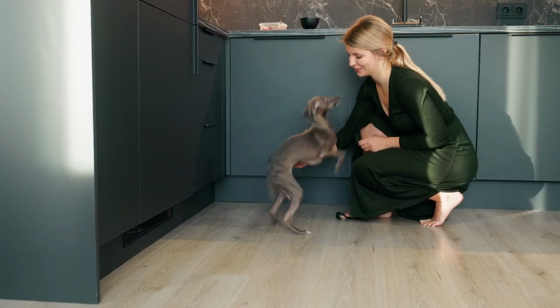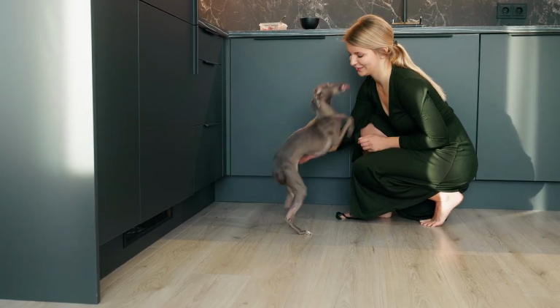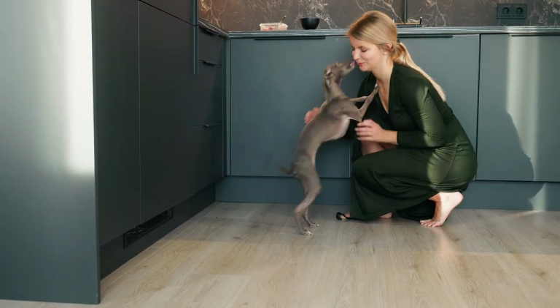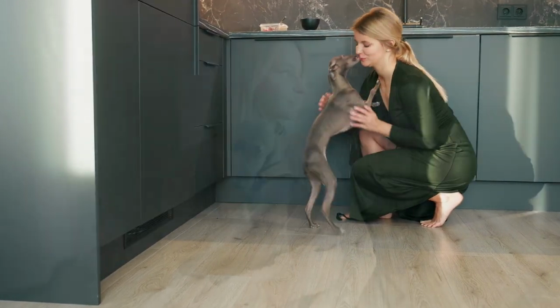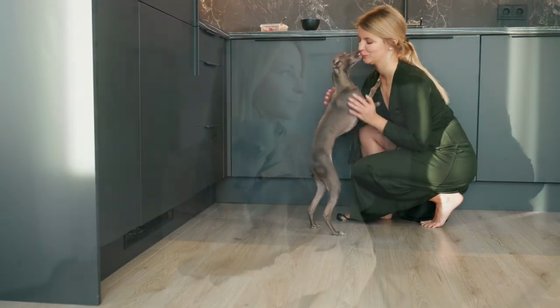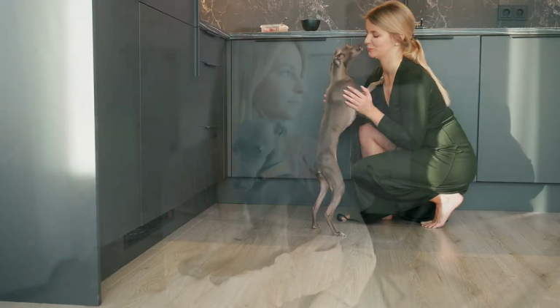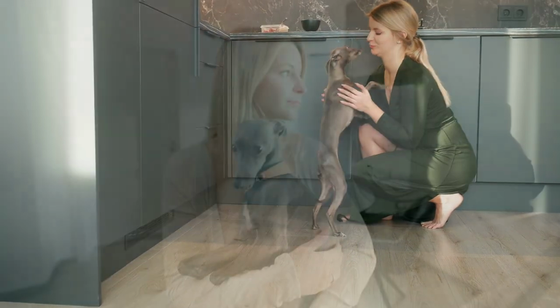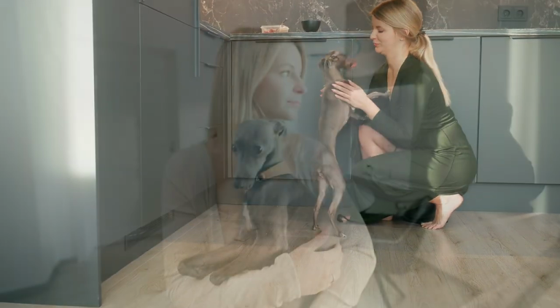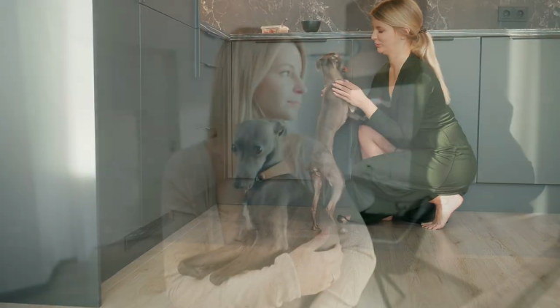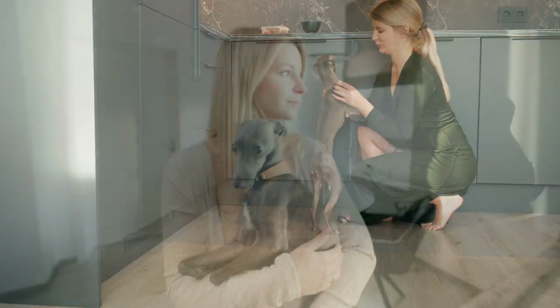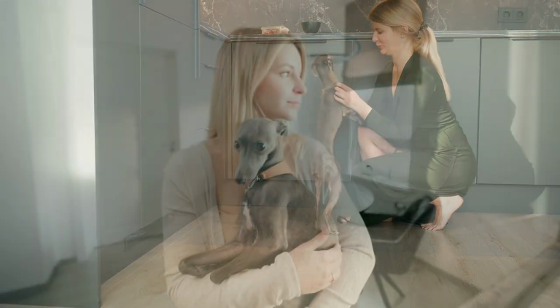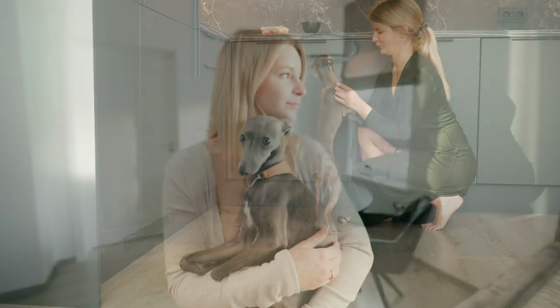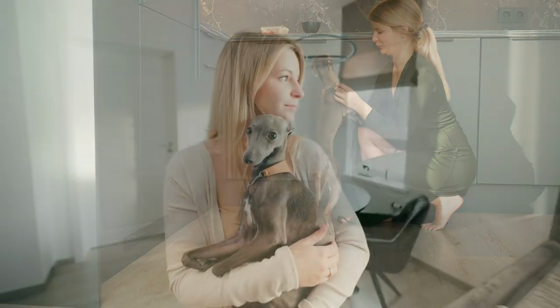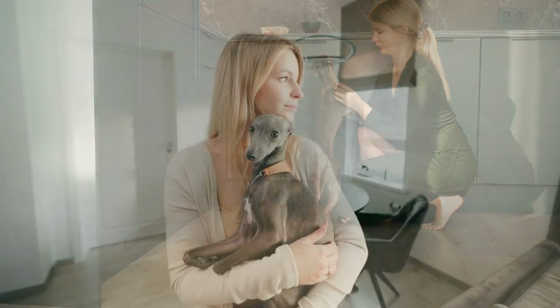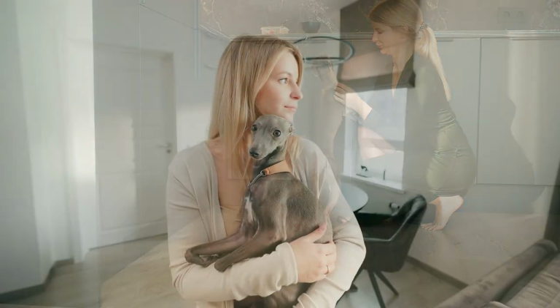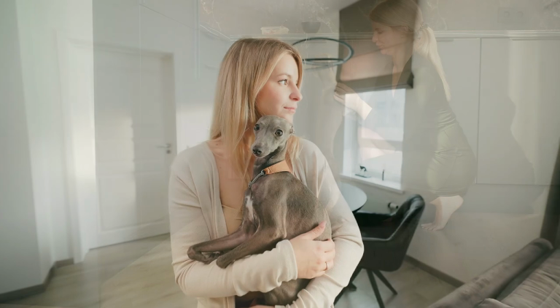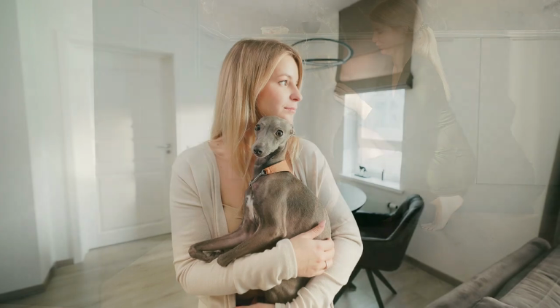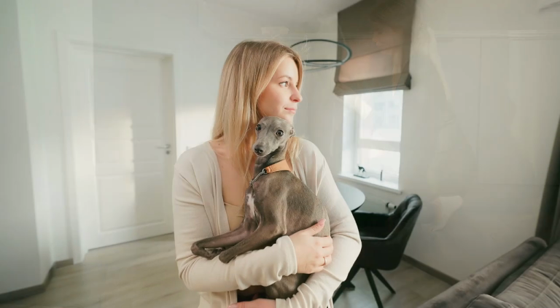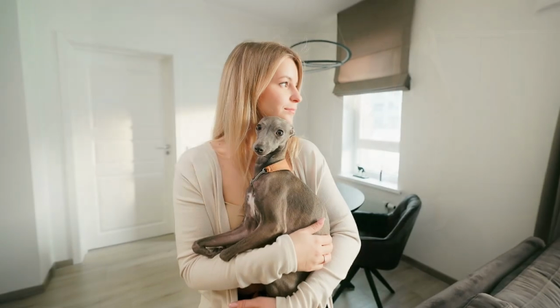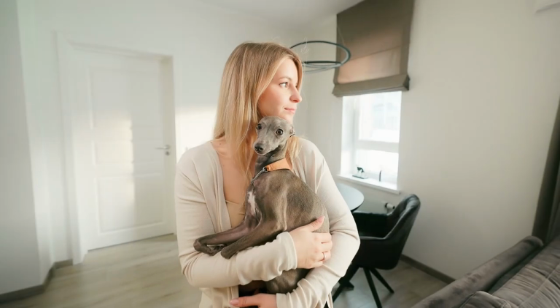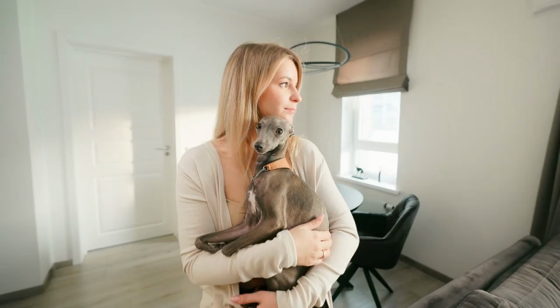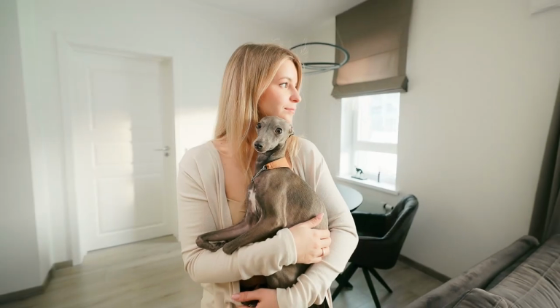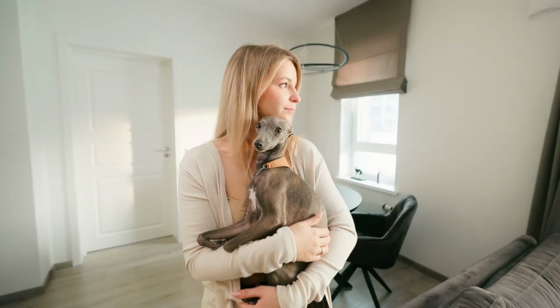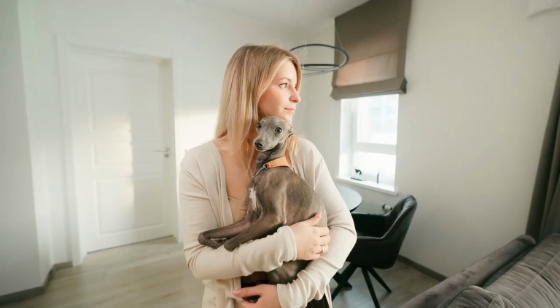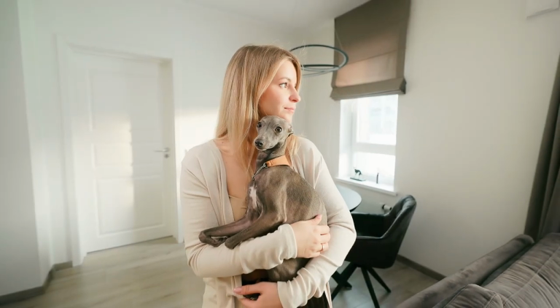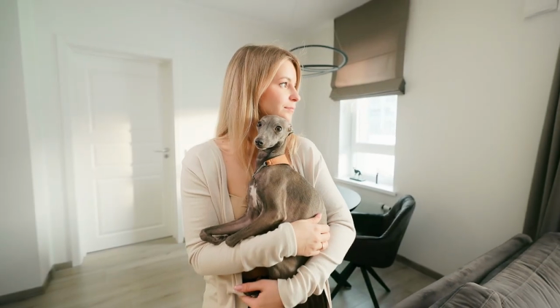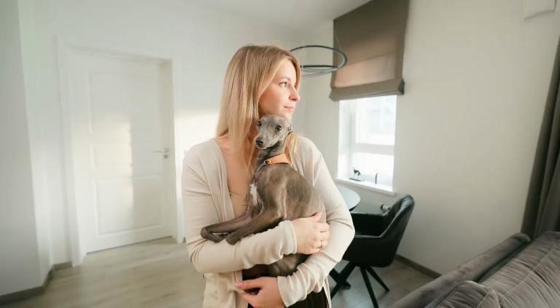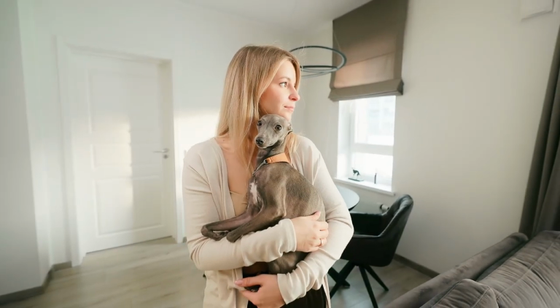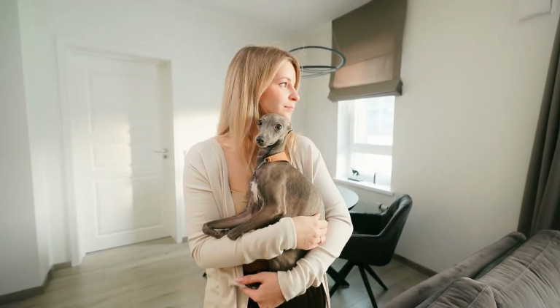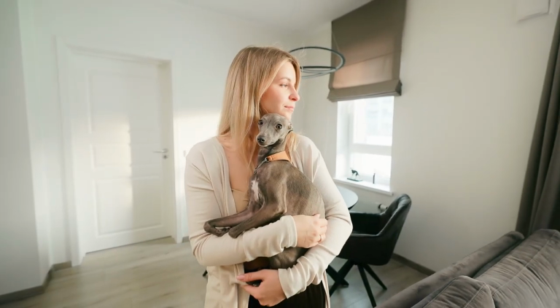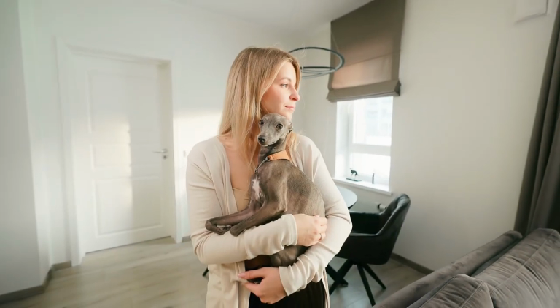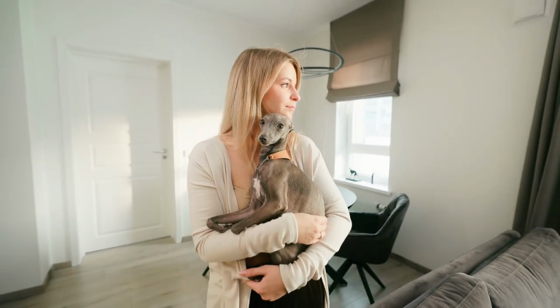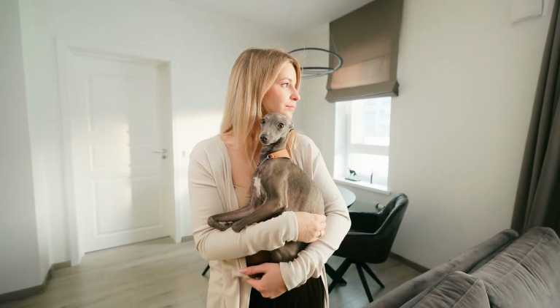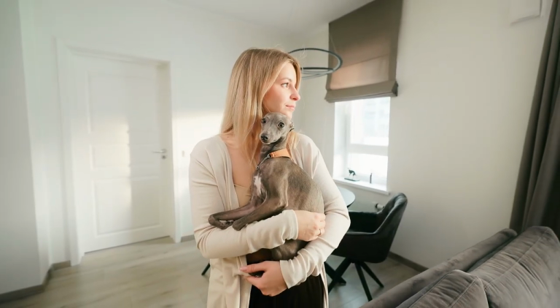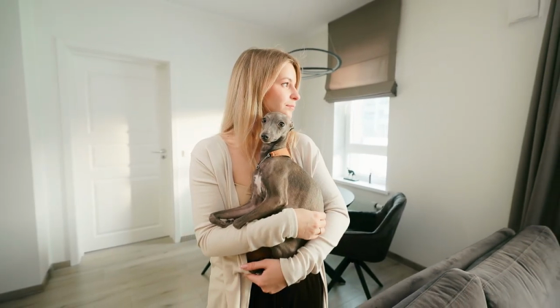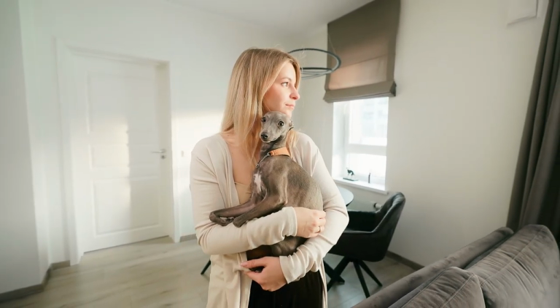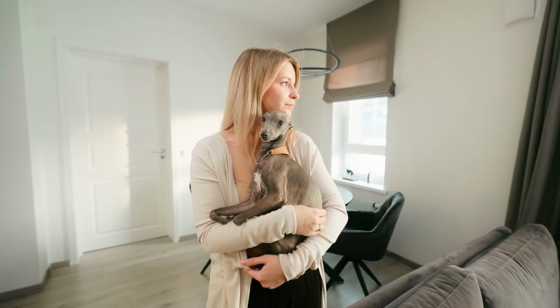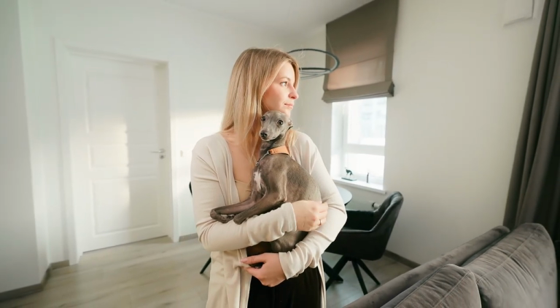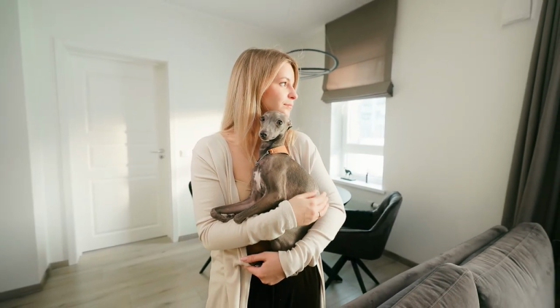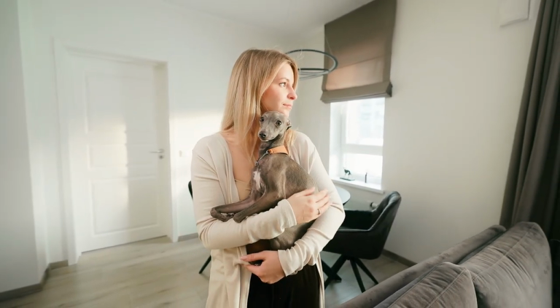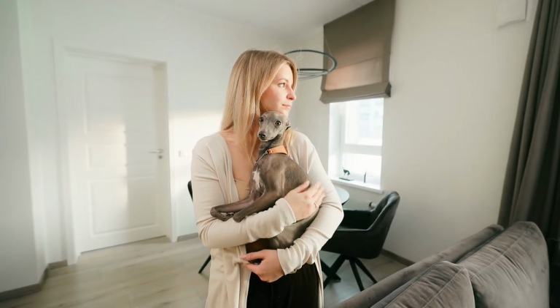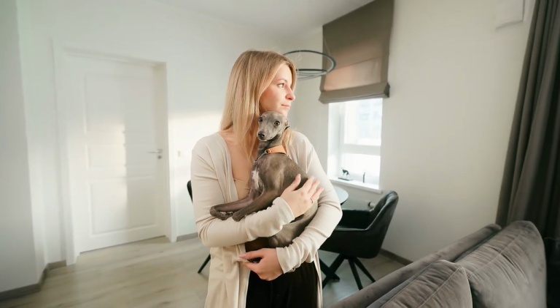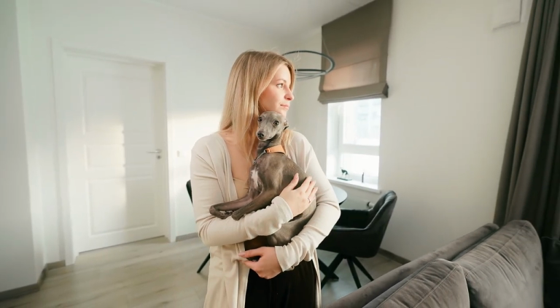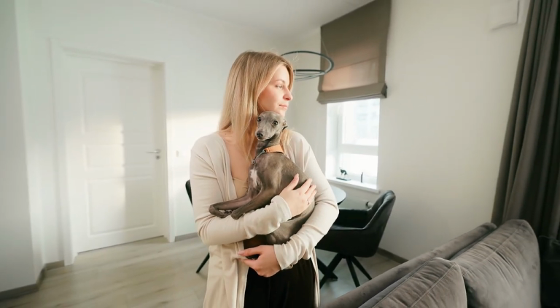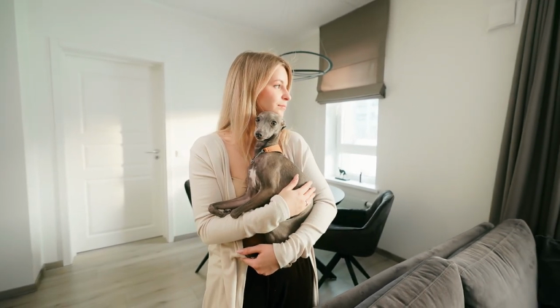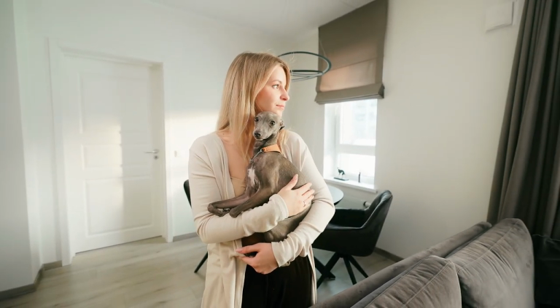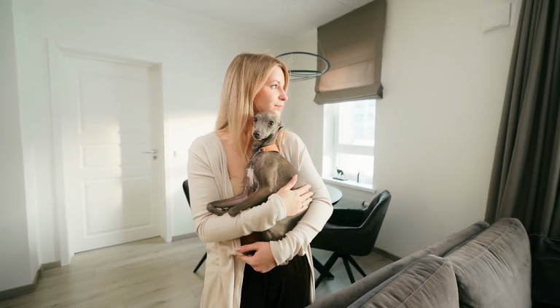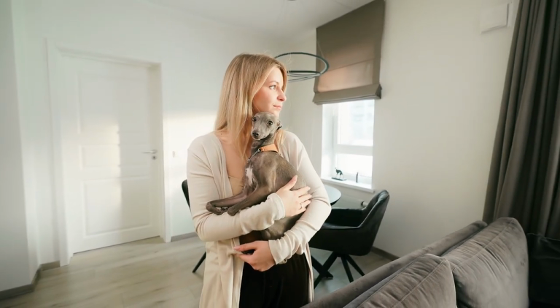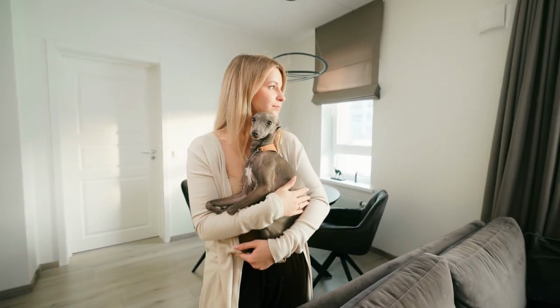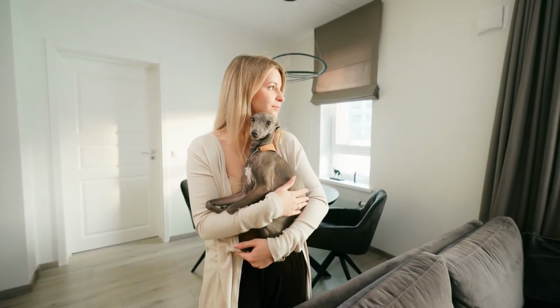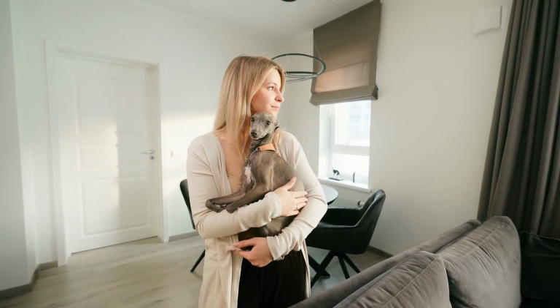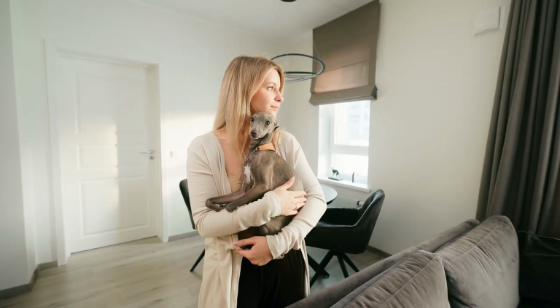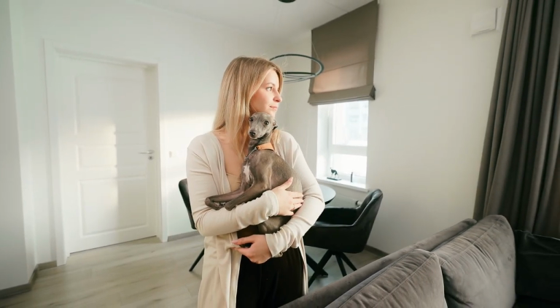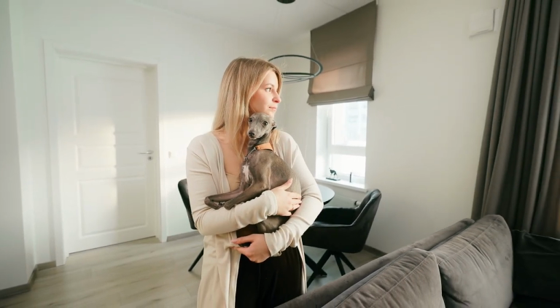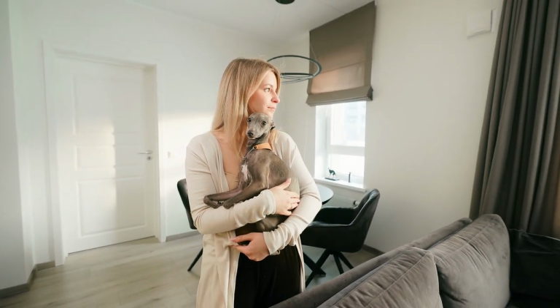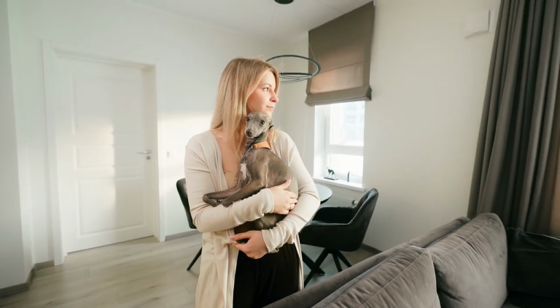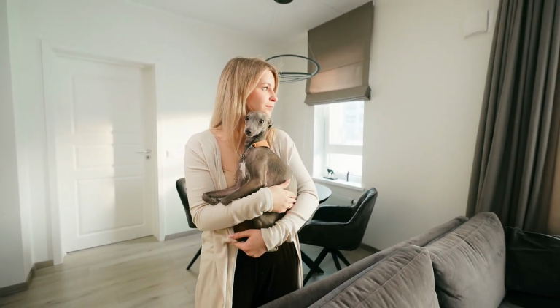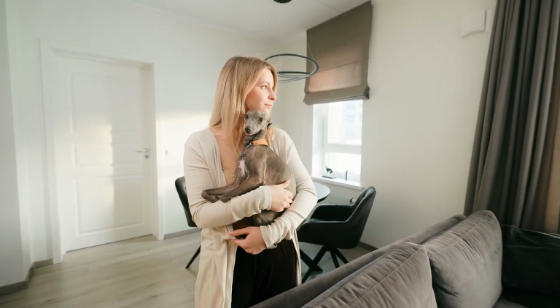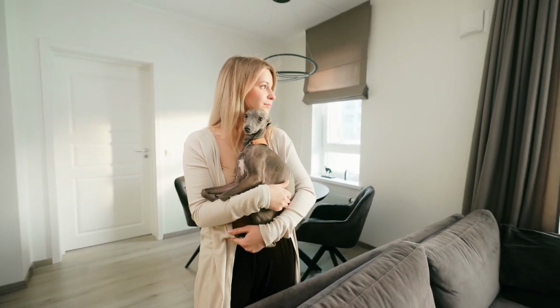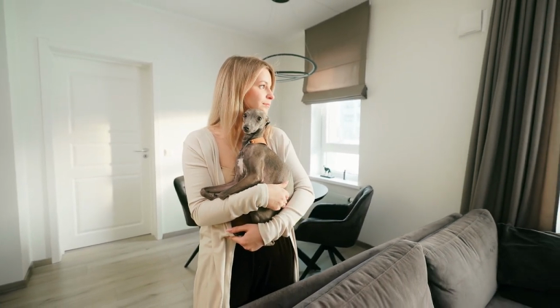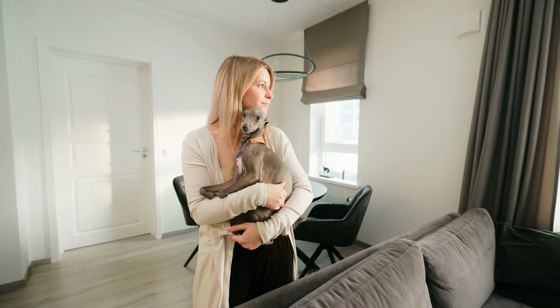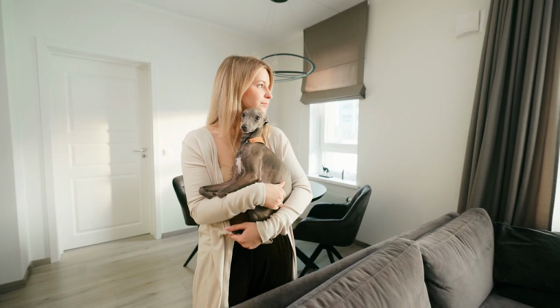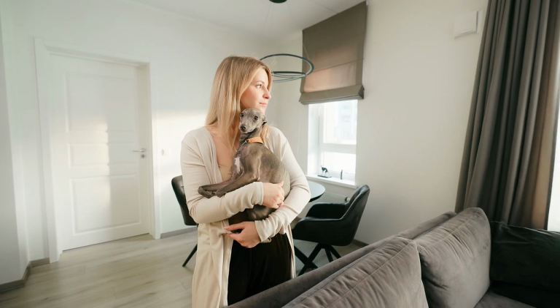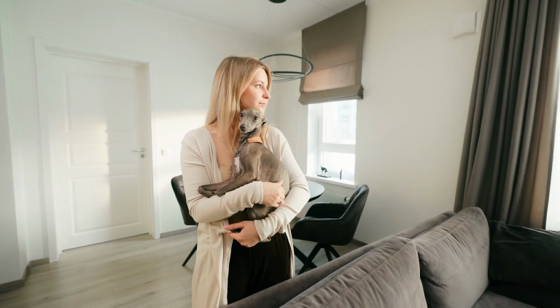If you don't like dog hair everywhere around the house, this could be the best dog breed for you, because they don't shed much and are pretty easy to take care of.